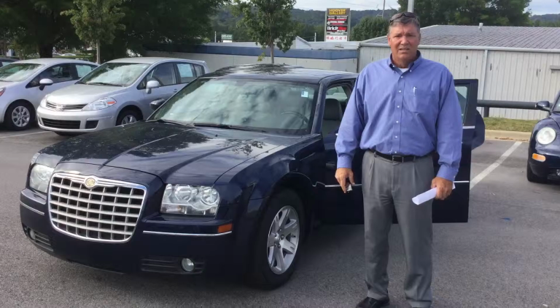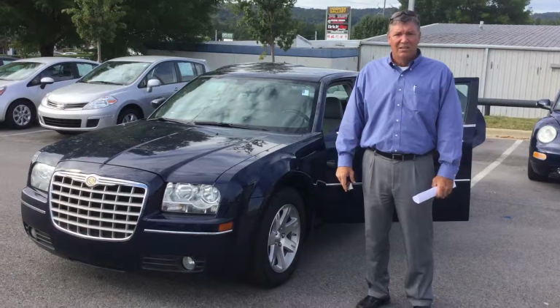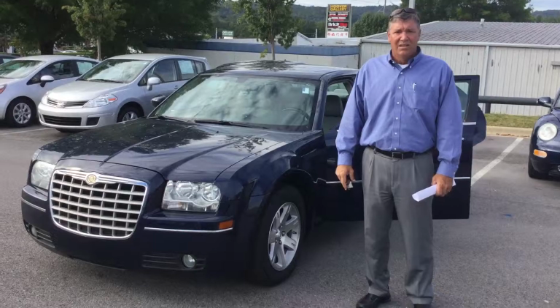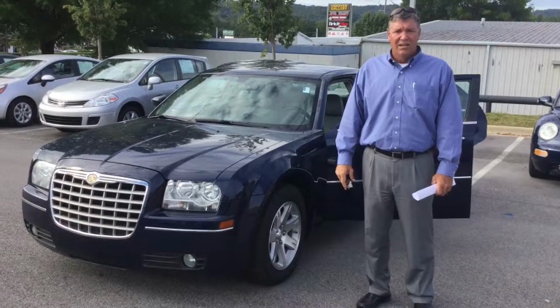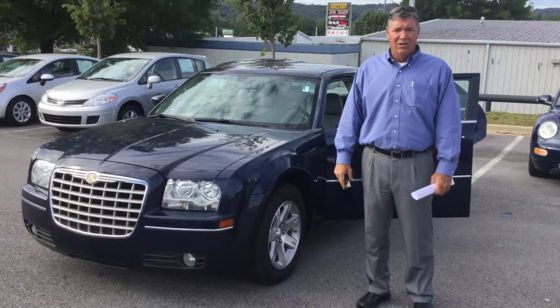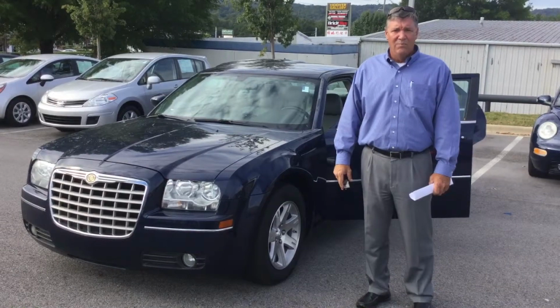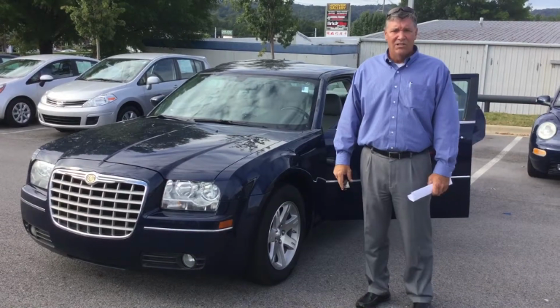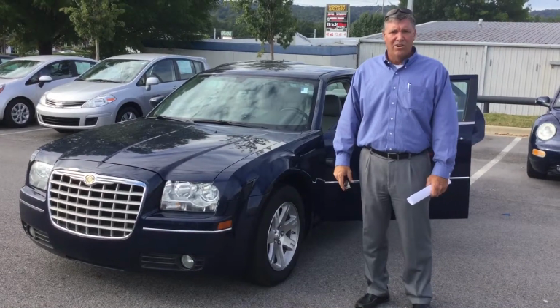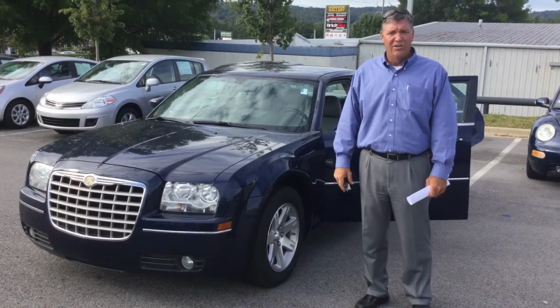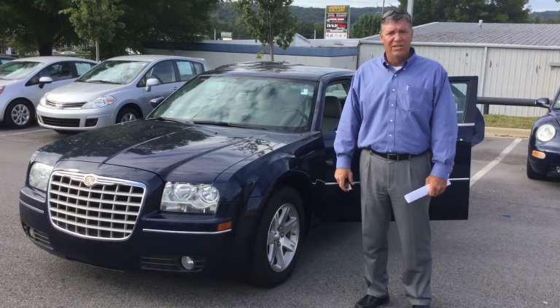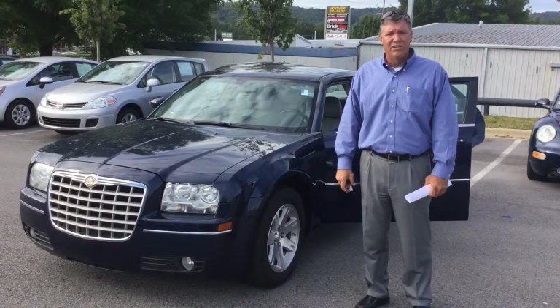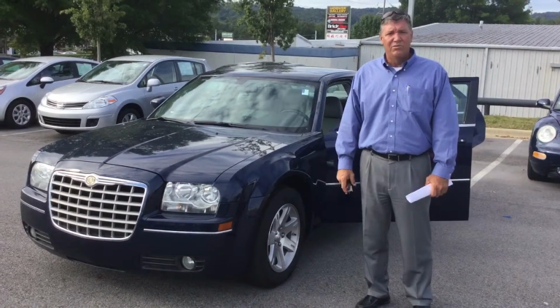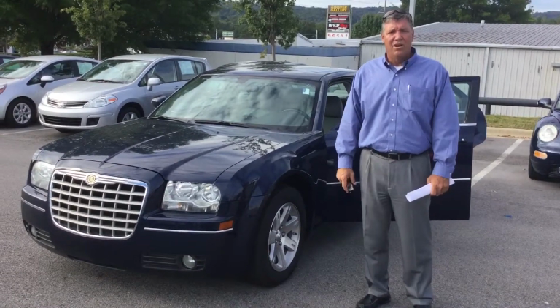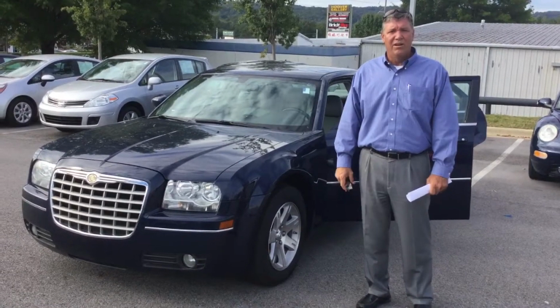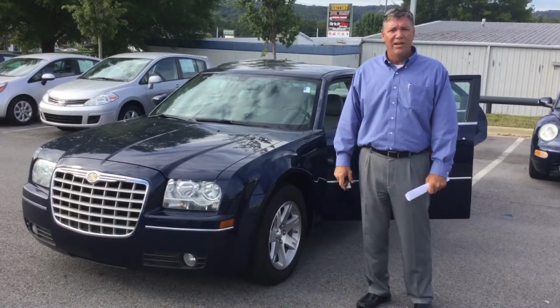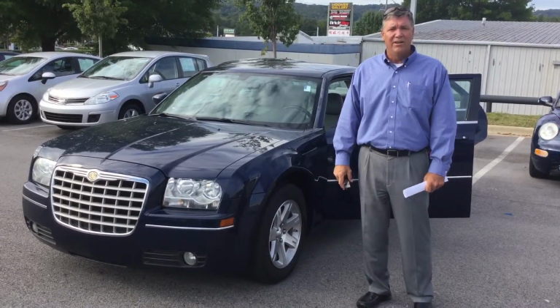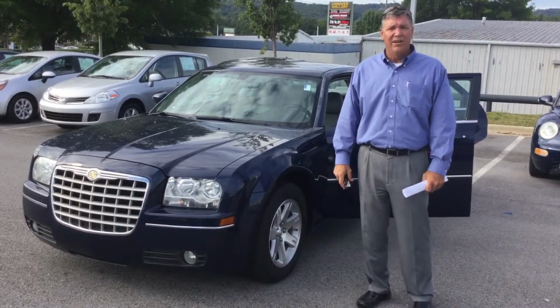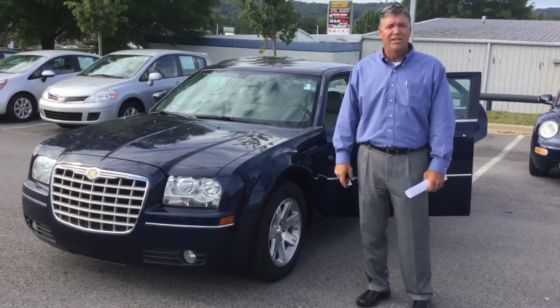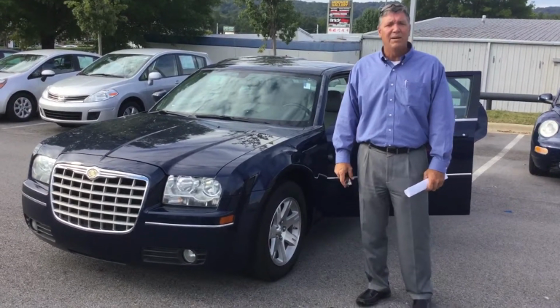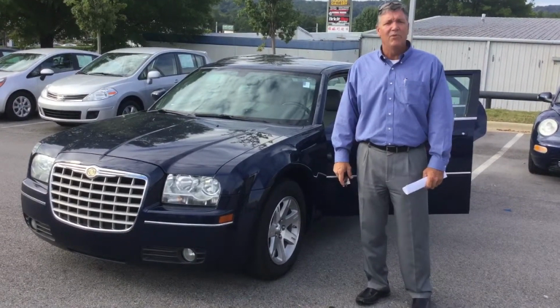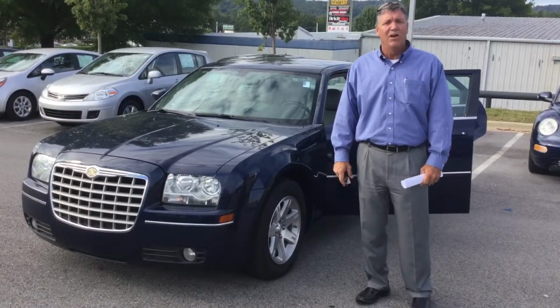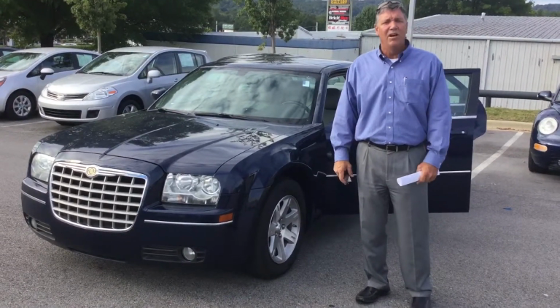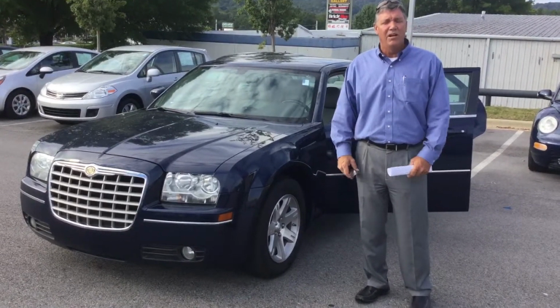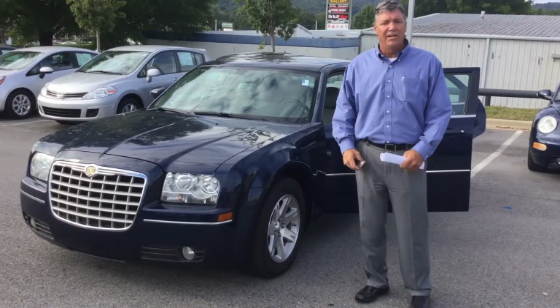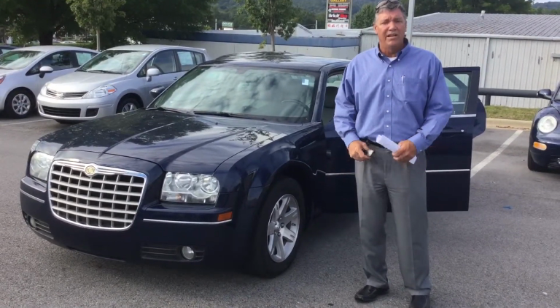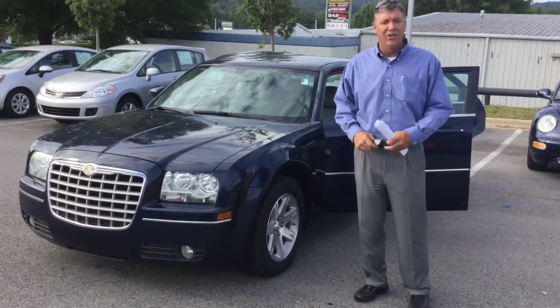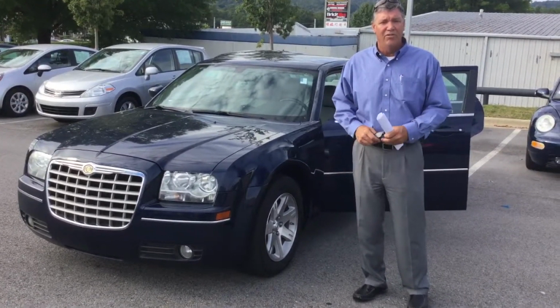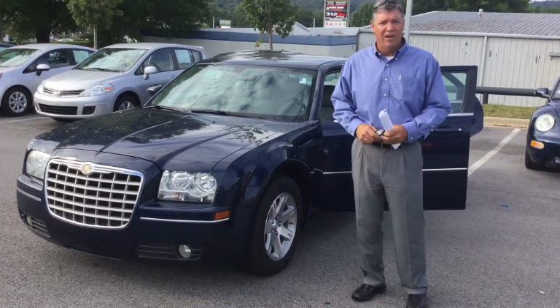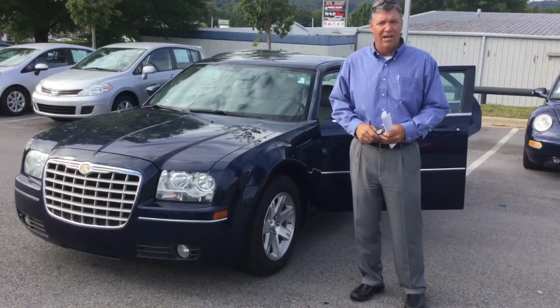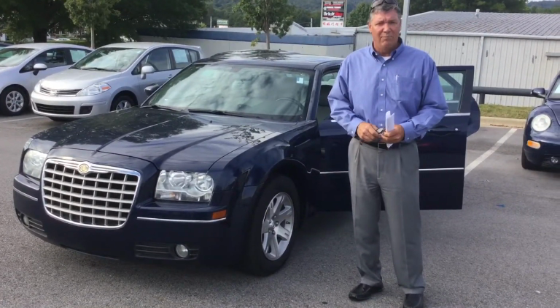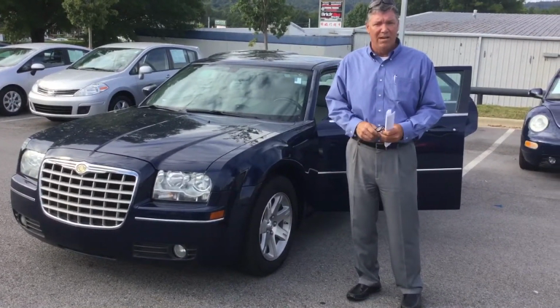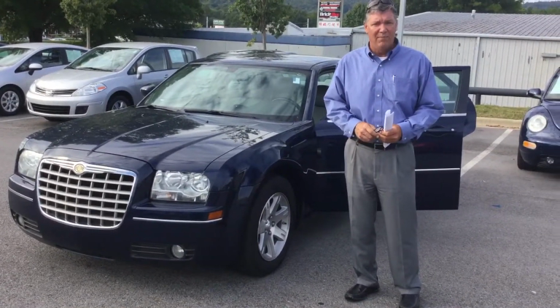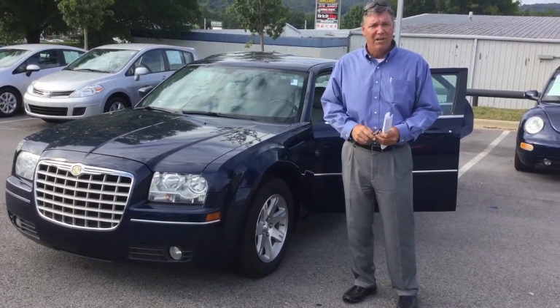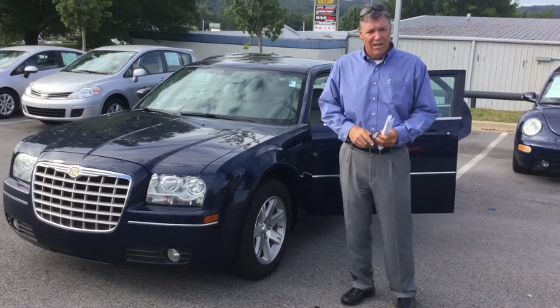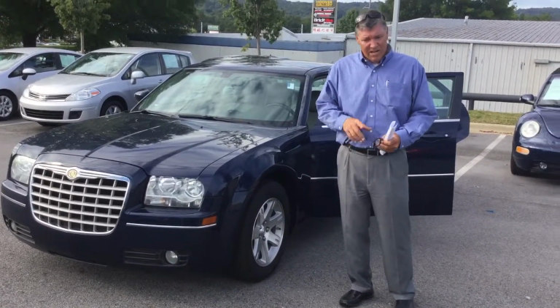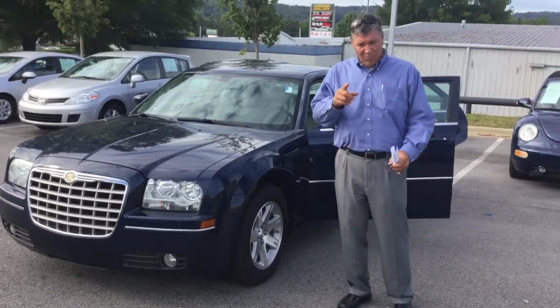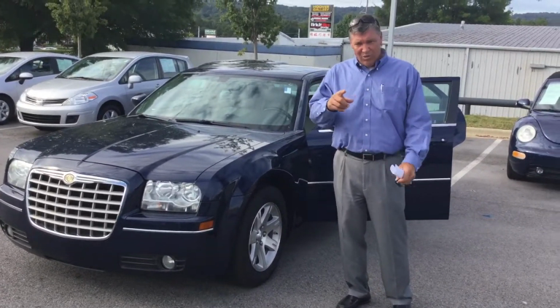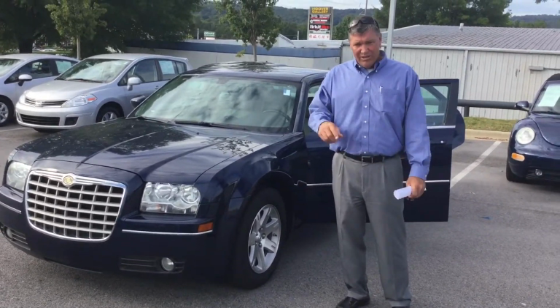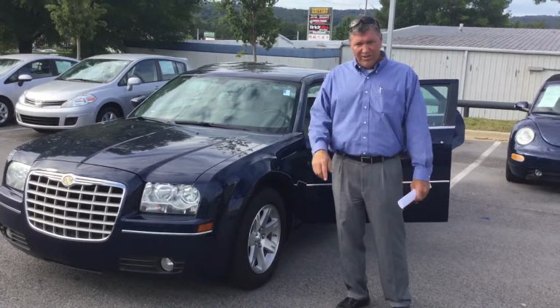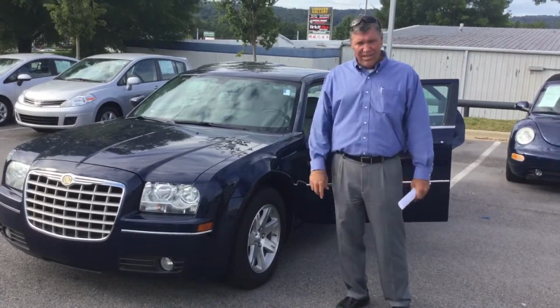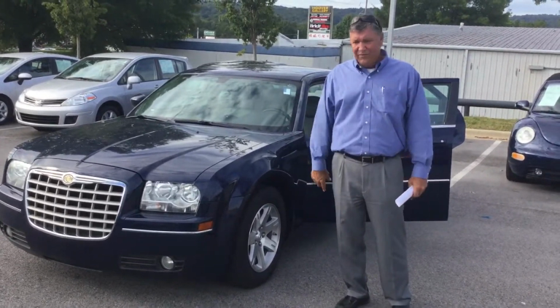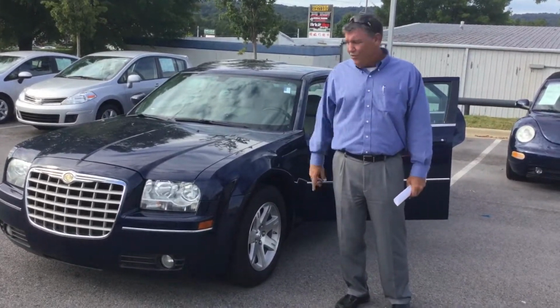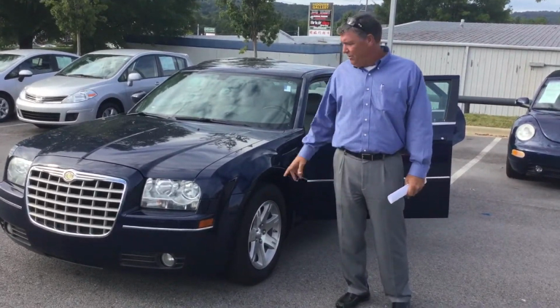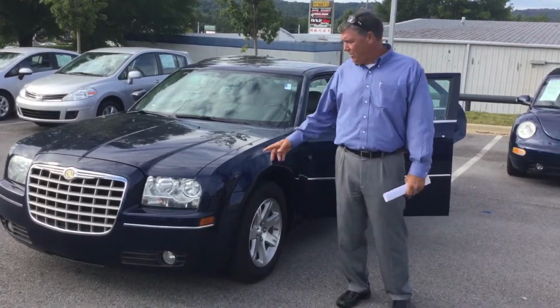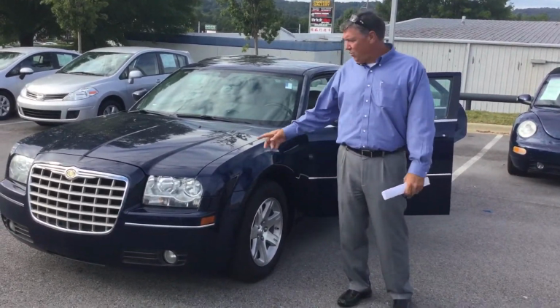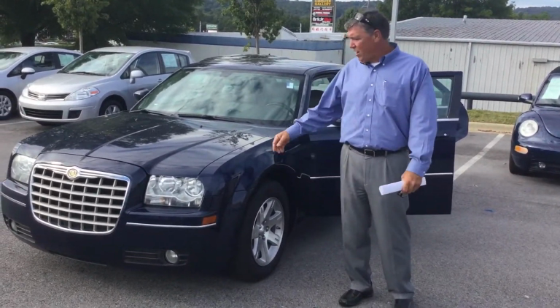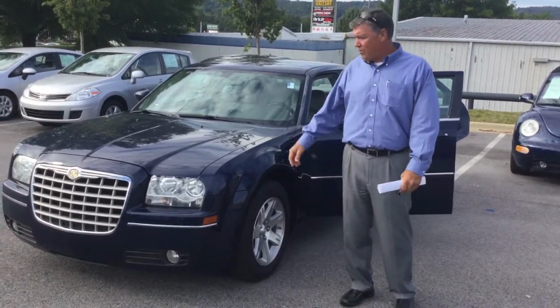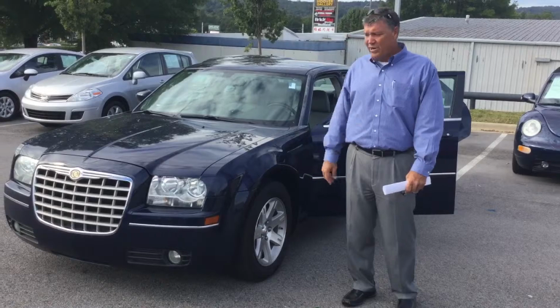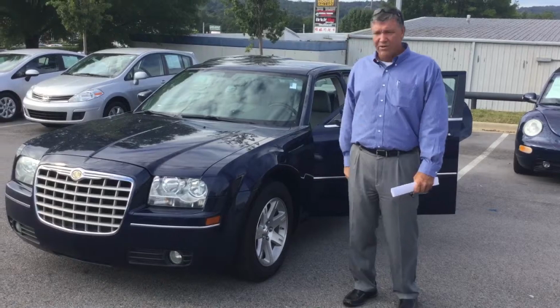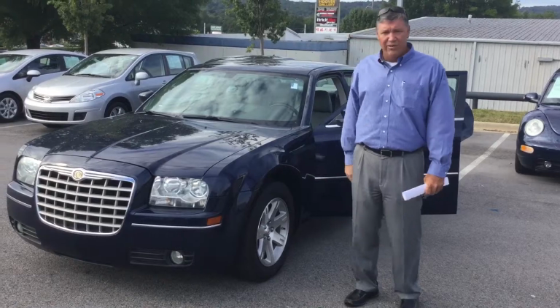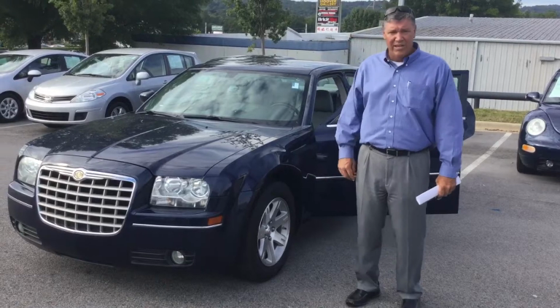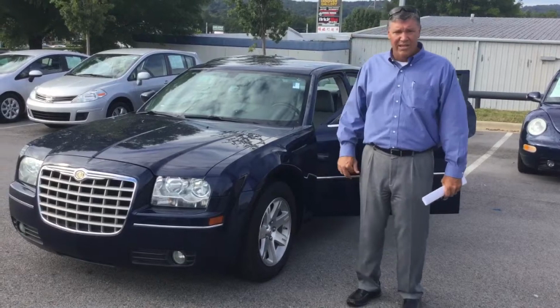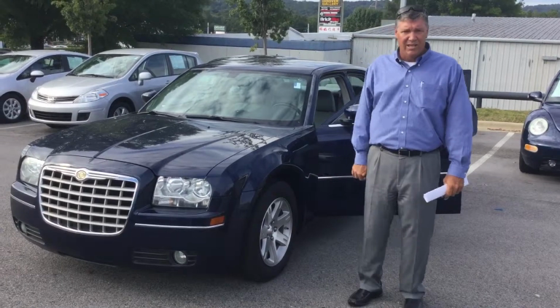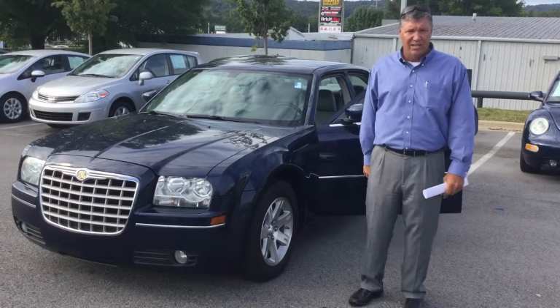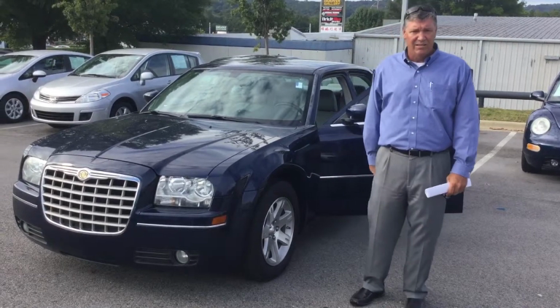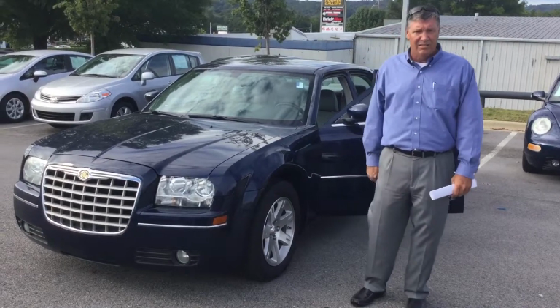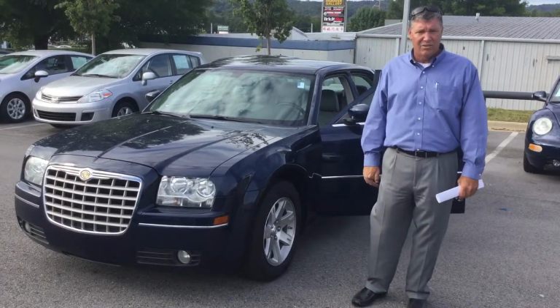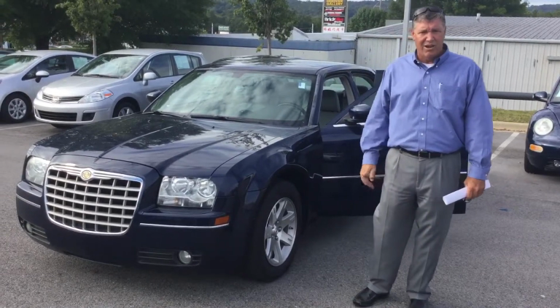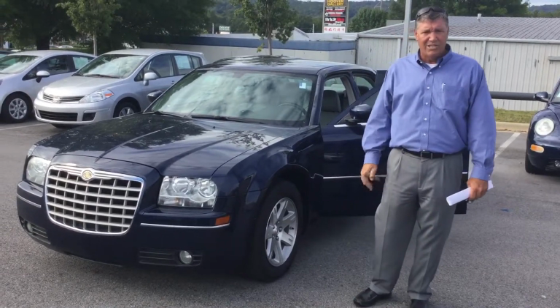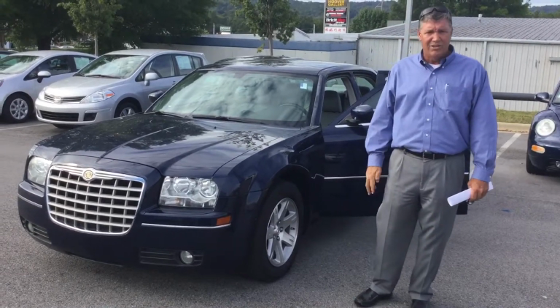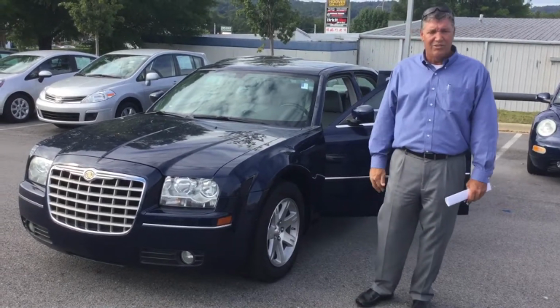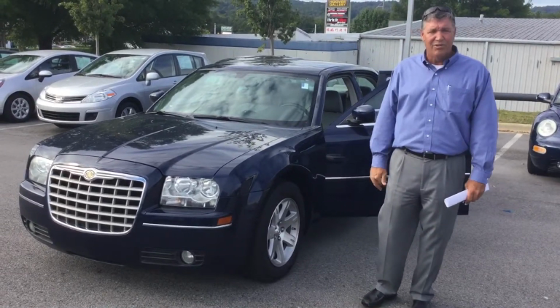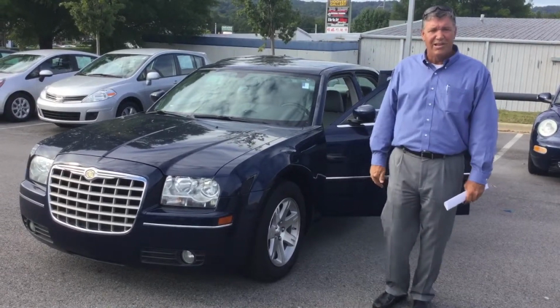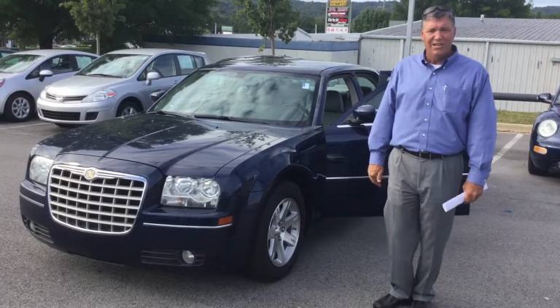Hello, Mr. Hurd. This is Ron Egger here at Tamron Hyundai in Hoover, Alabama. I wanted to thank you for your inquiry on the Chrysler 300.